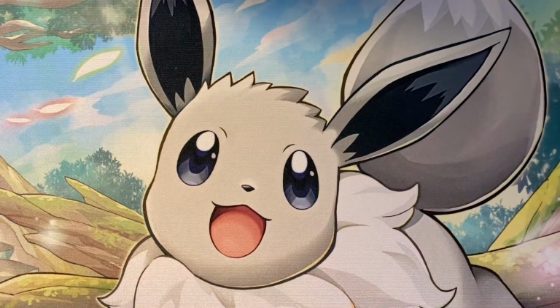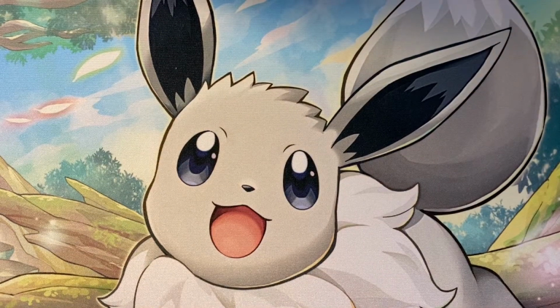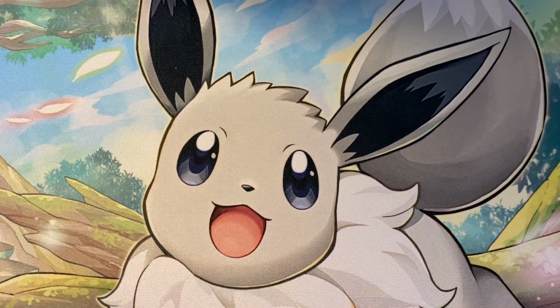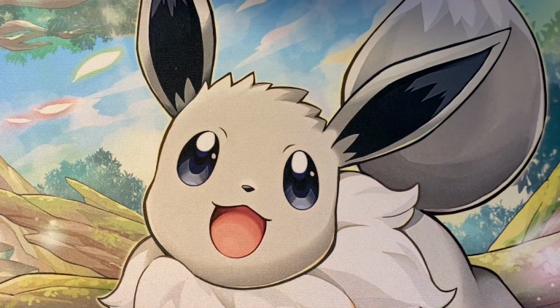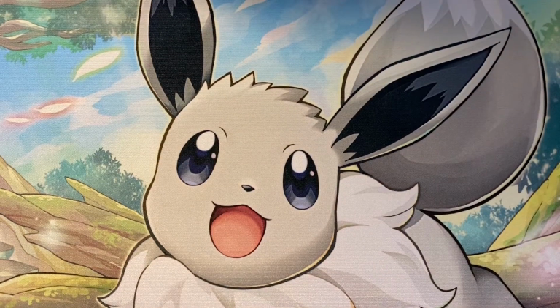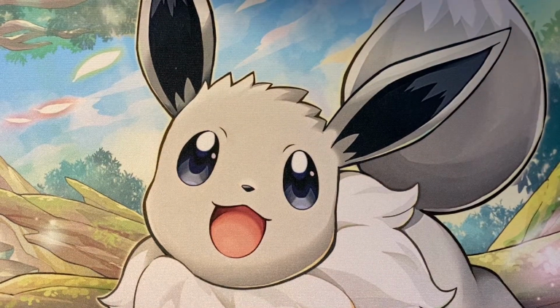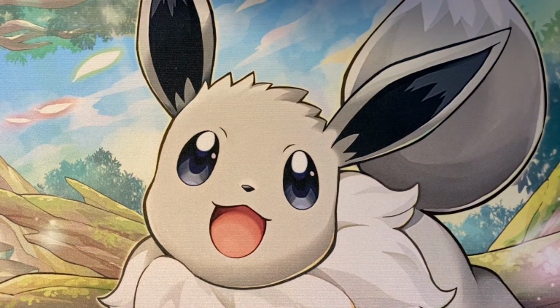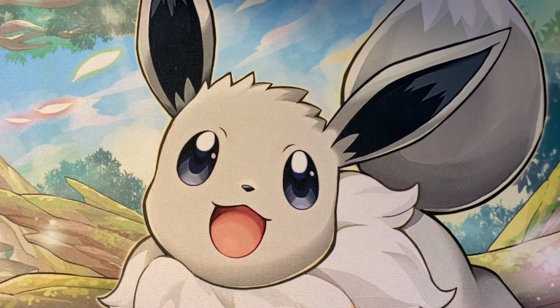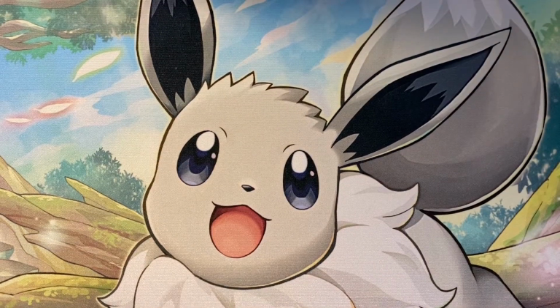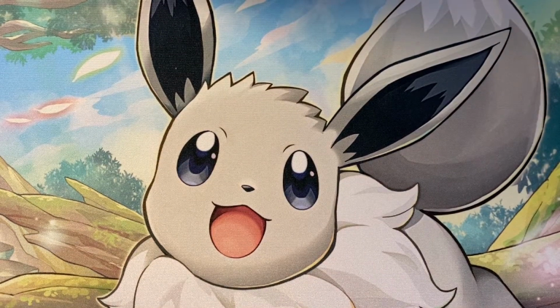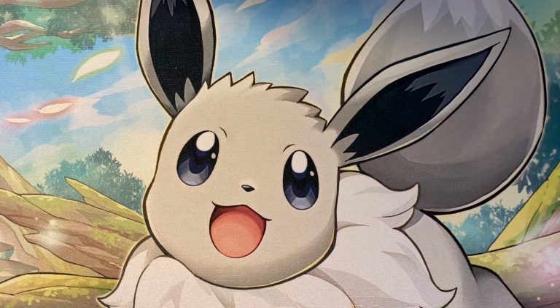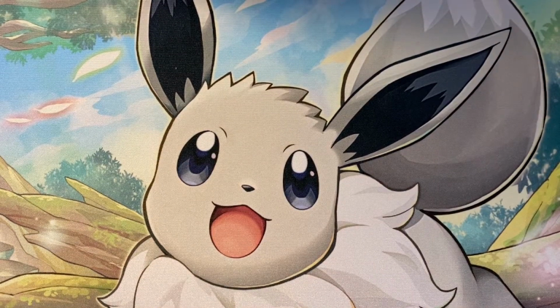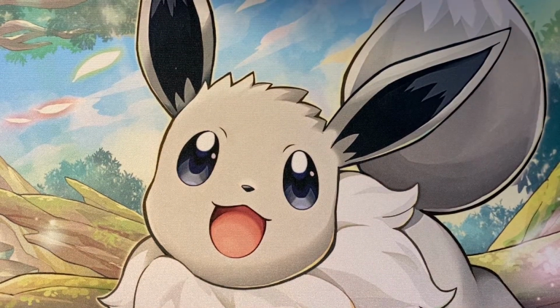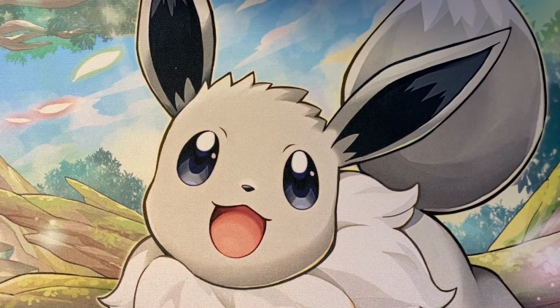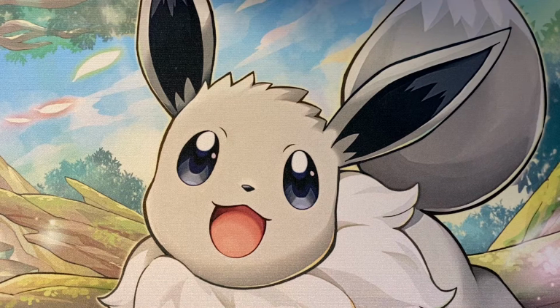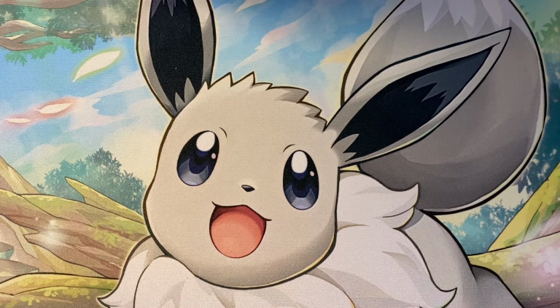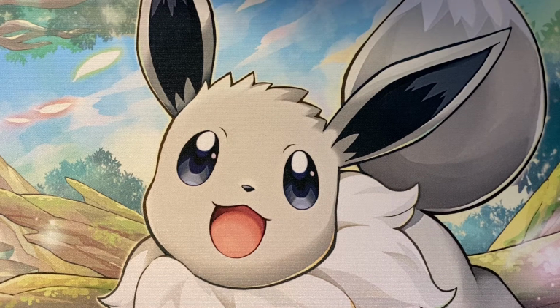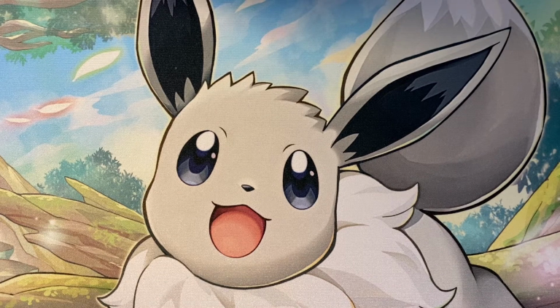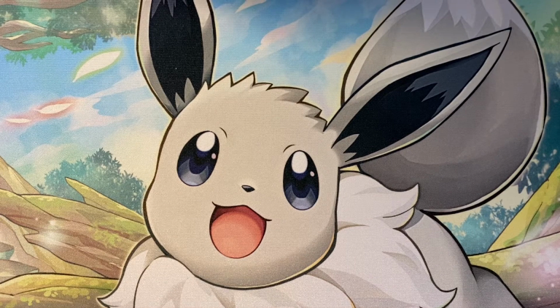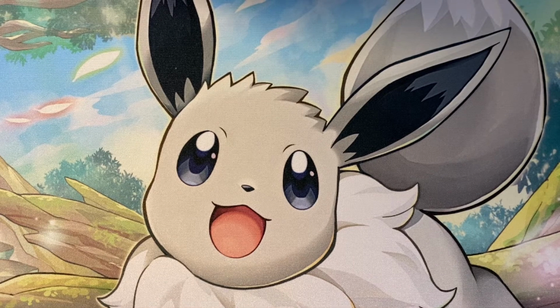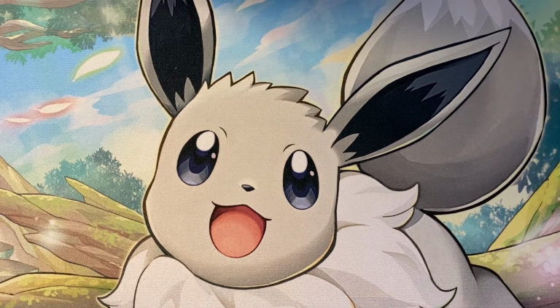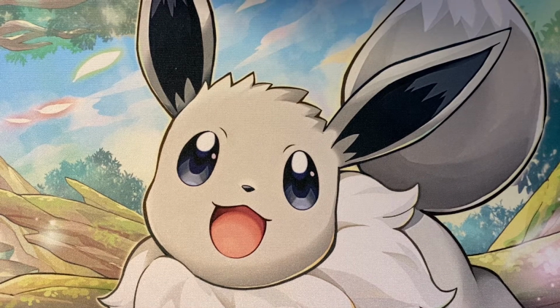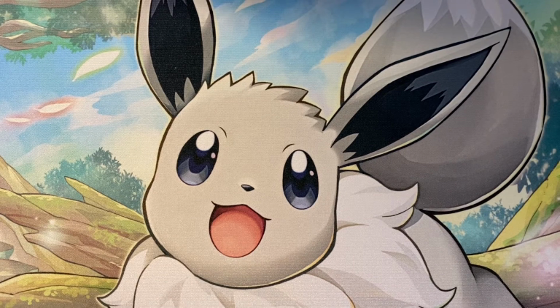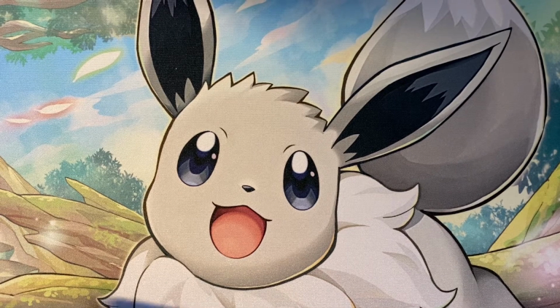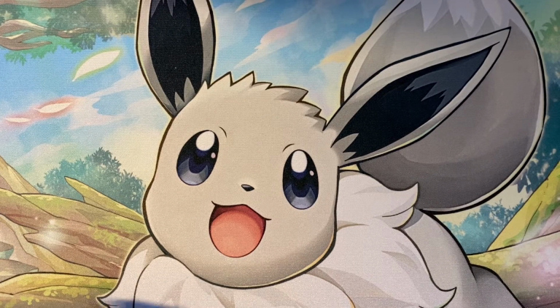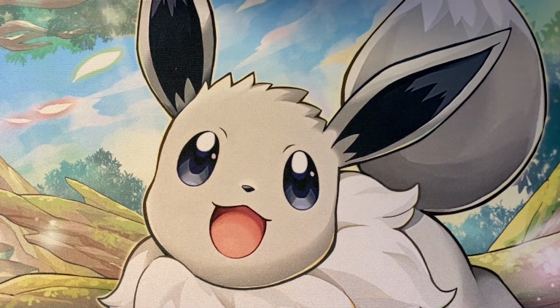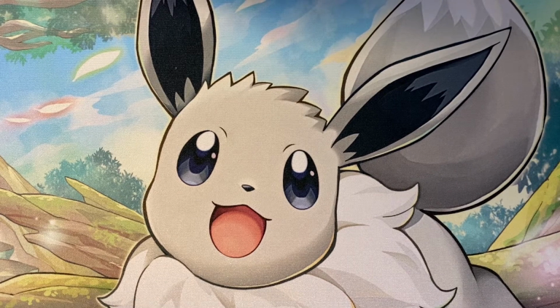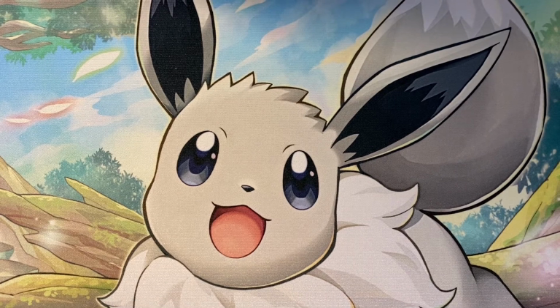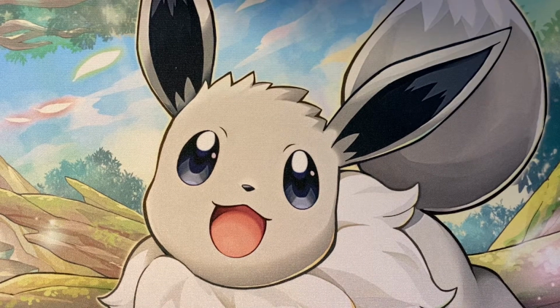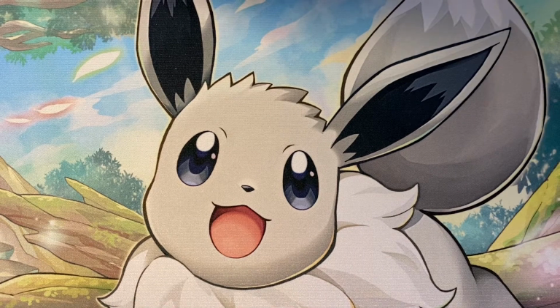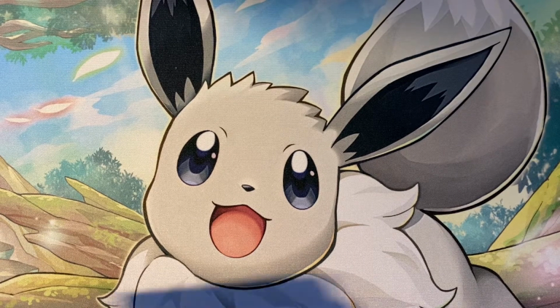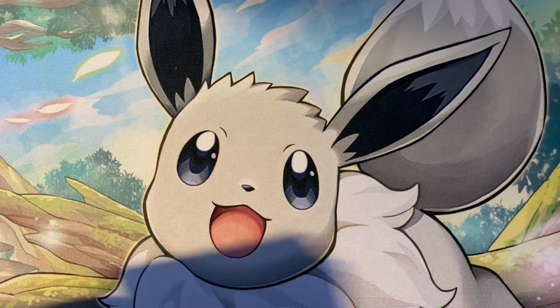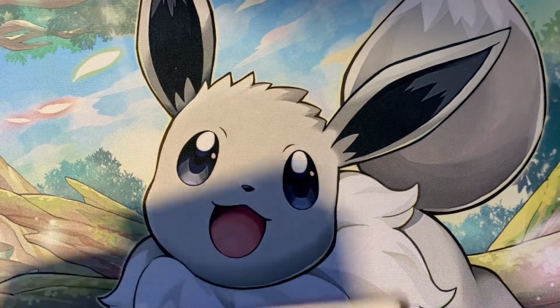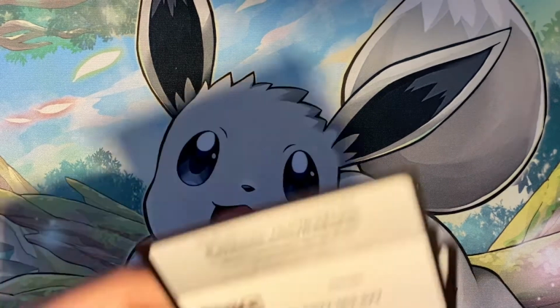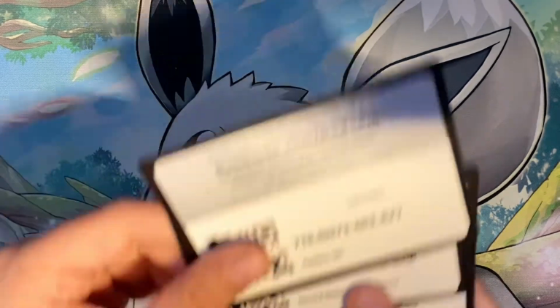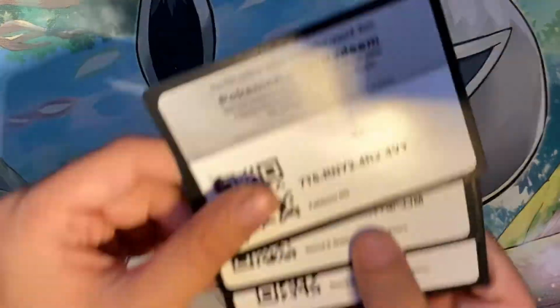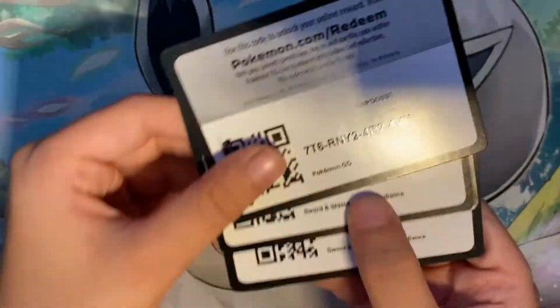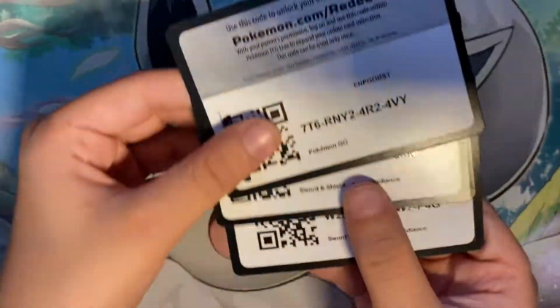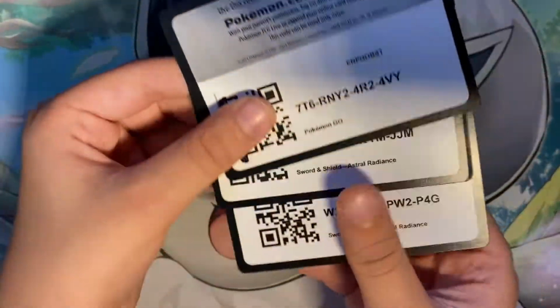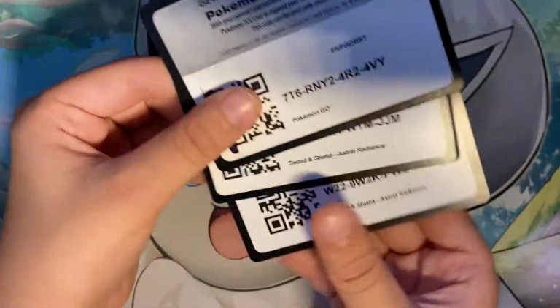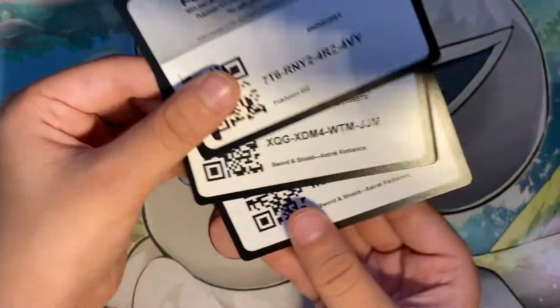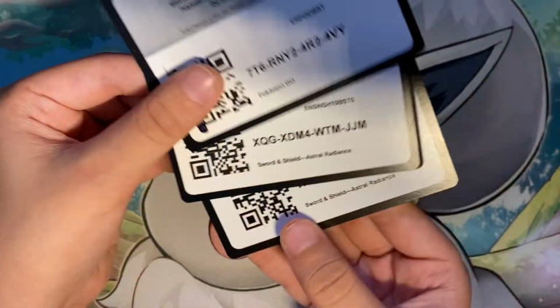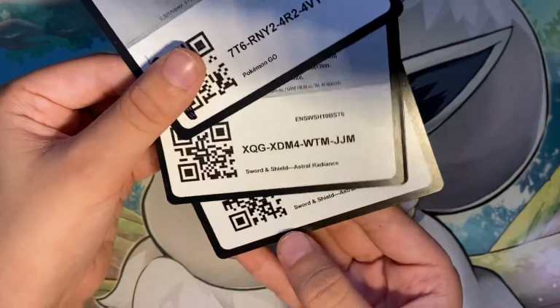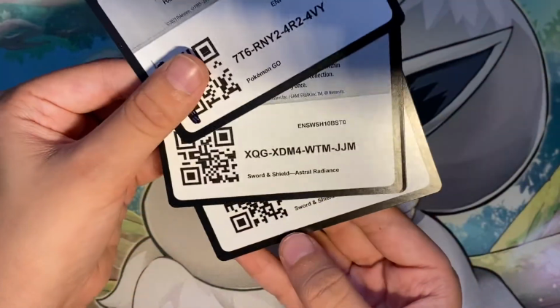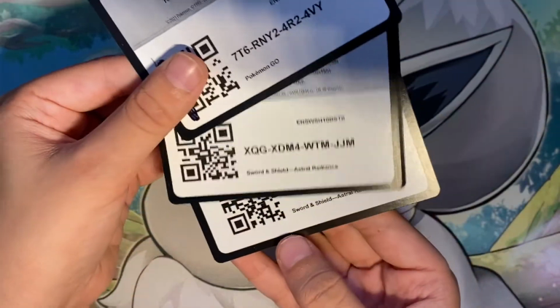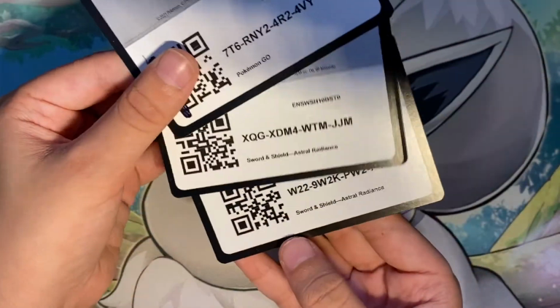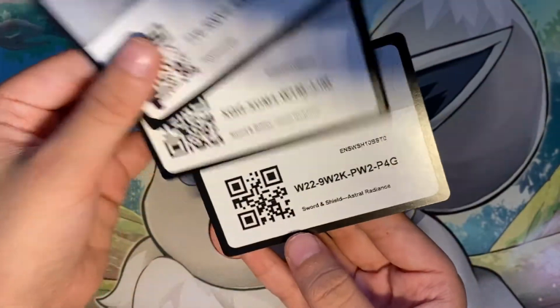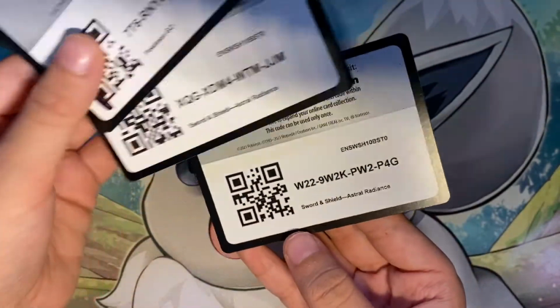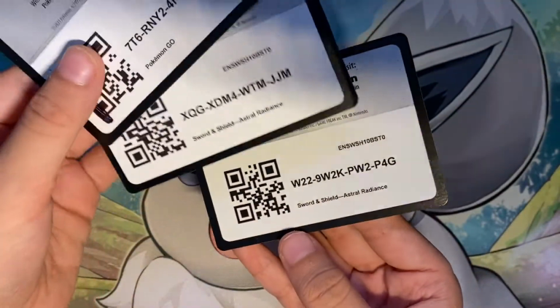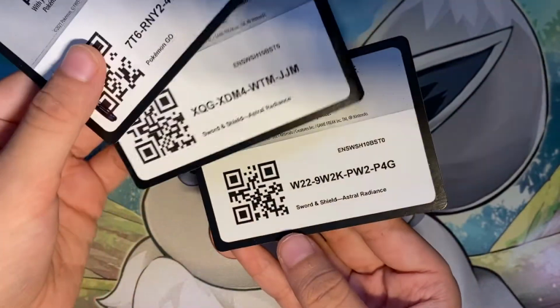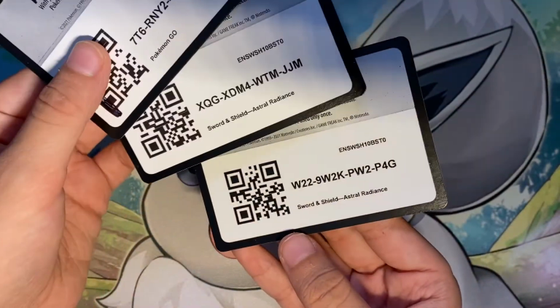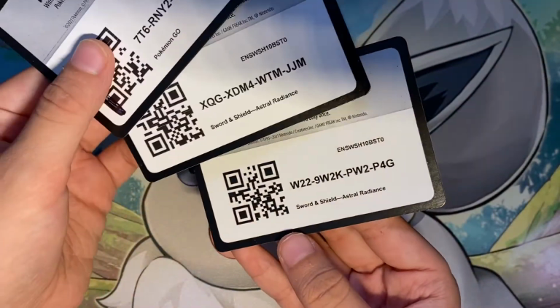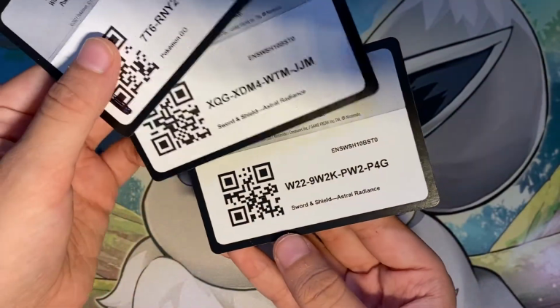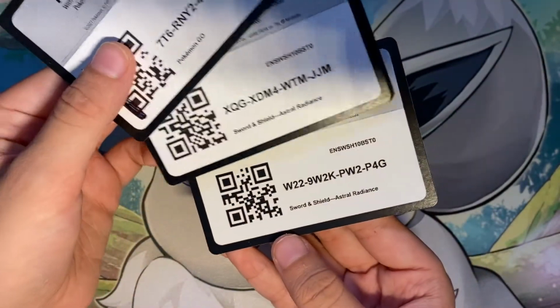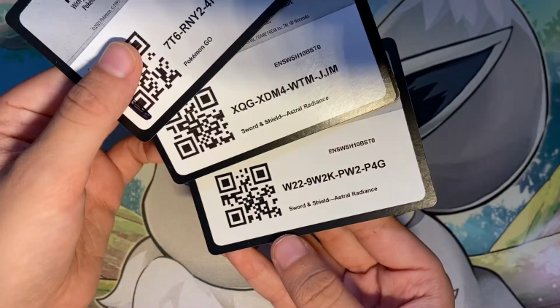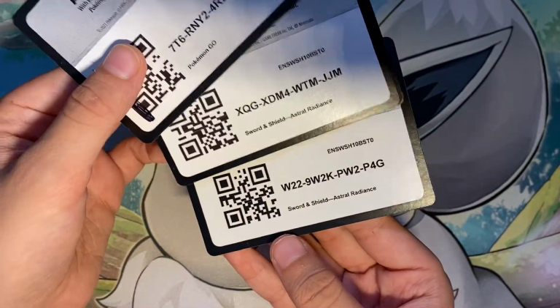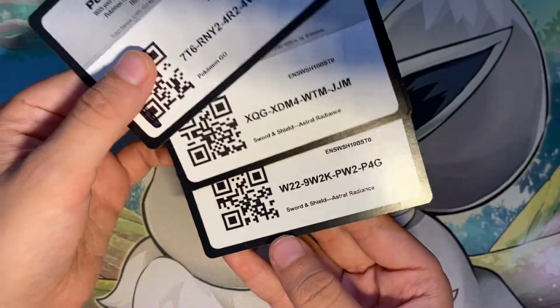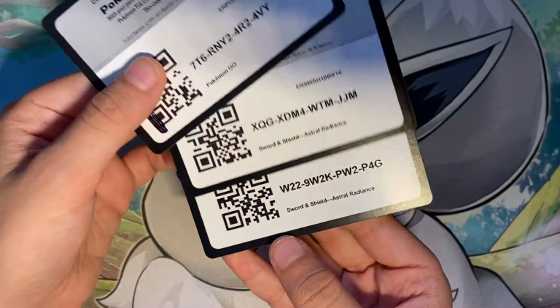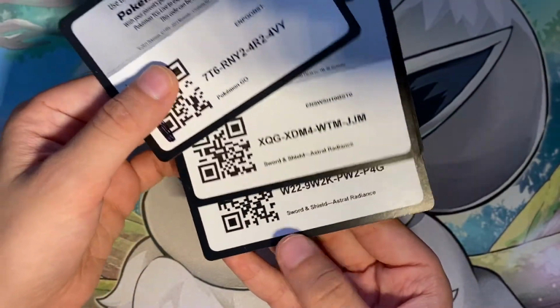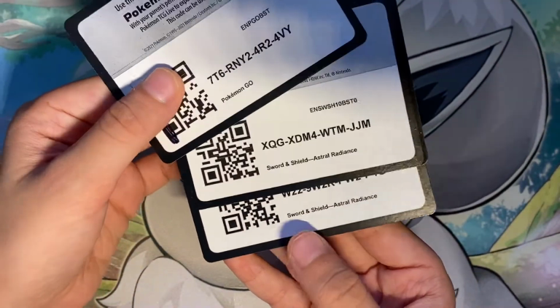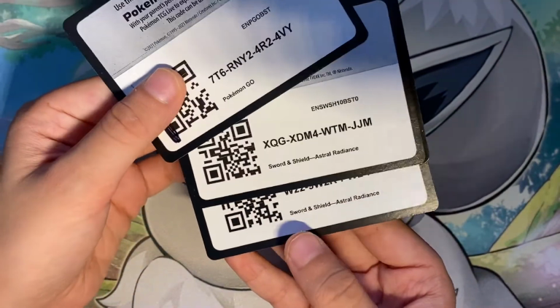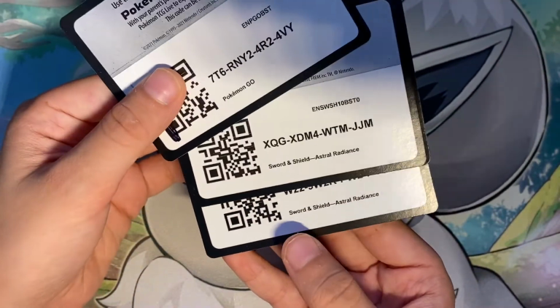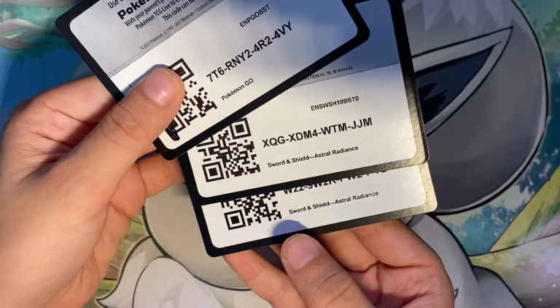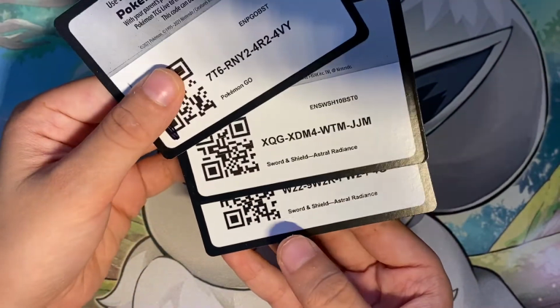And mostly cards from when I was in 1st grade. But first, I'm just gonna give you some code cards.